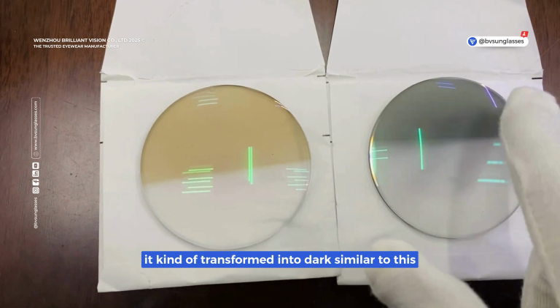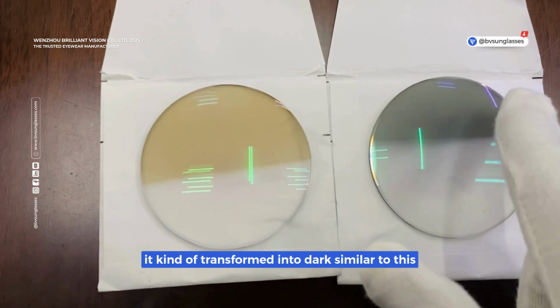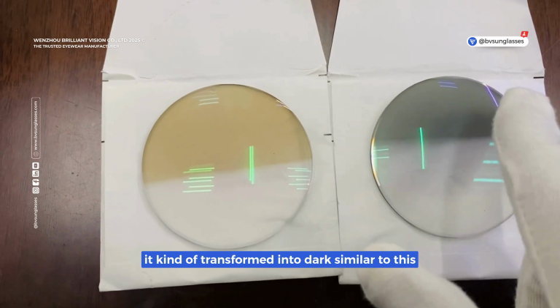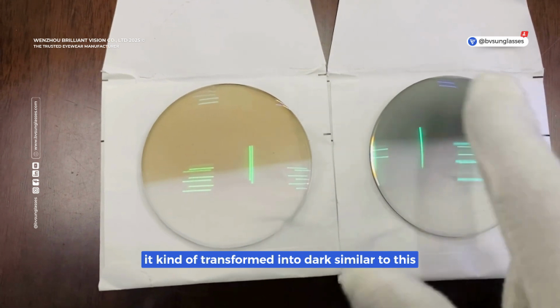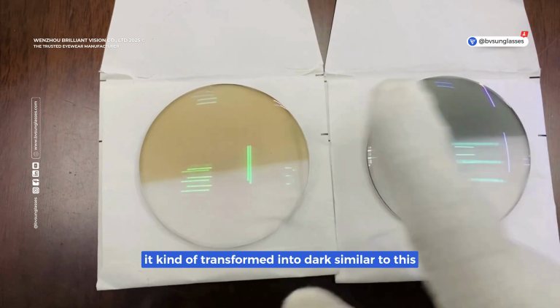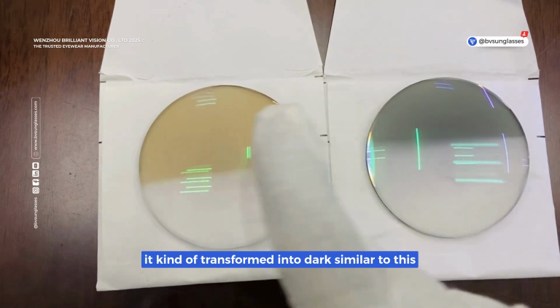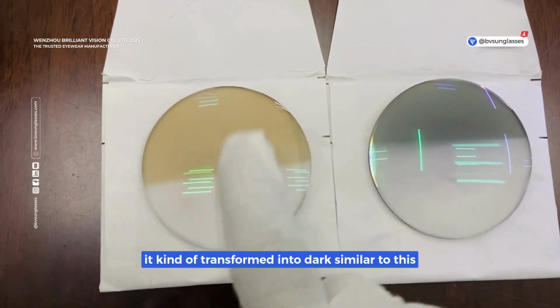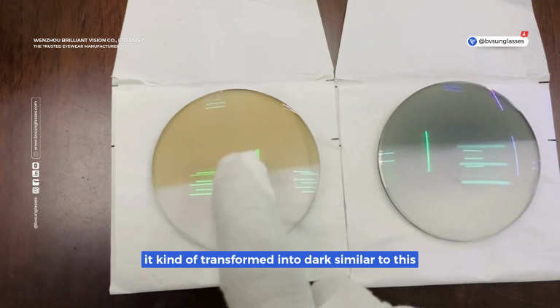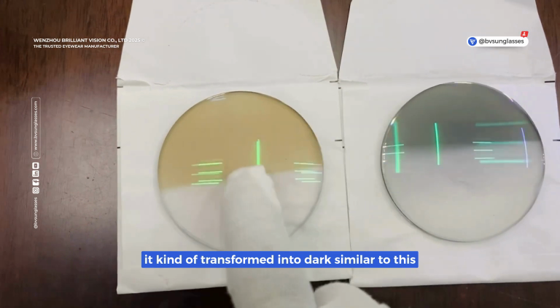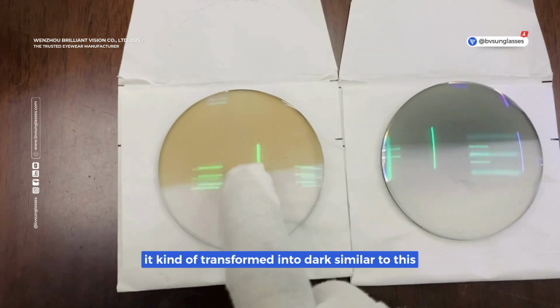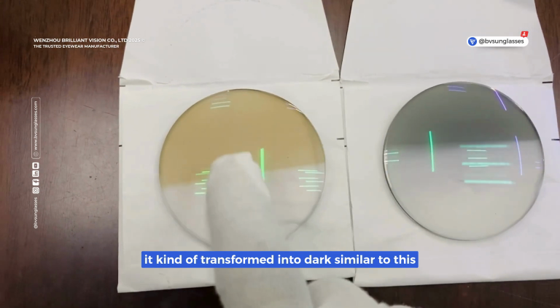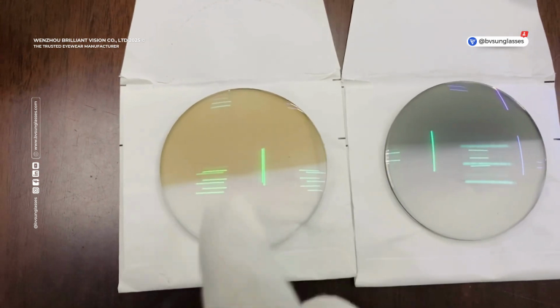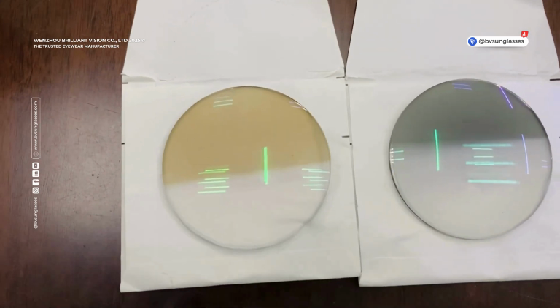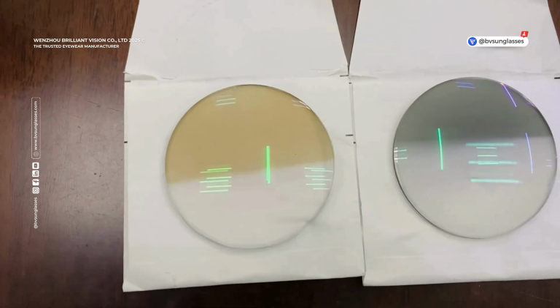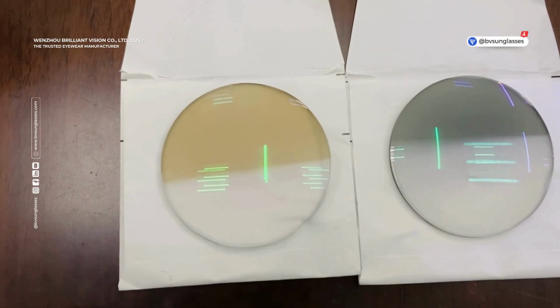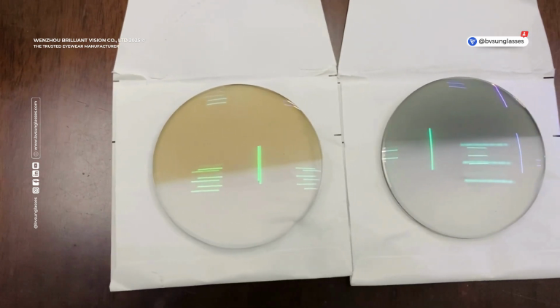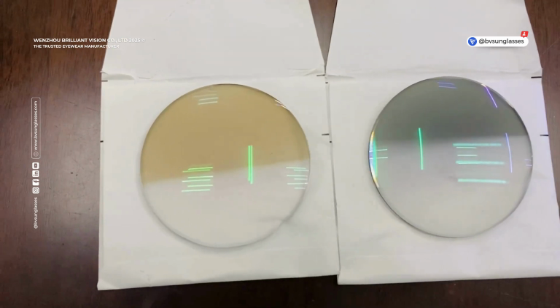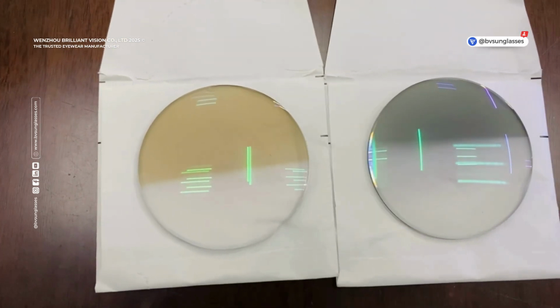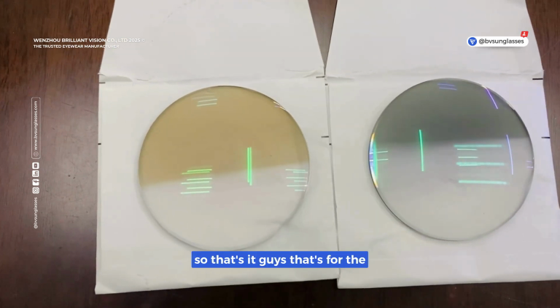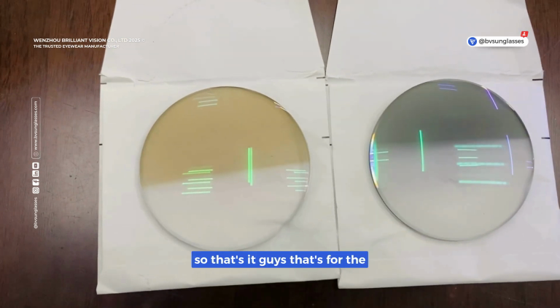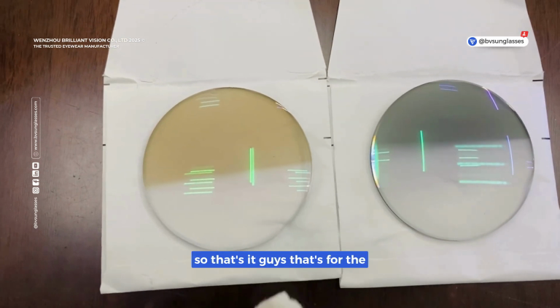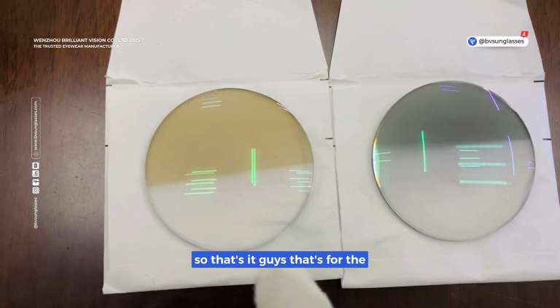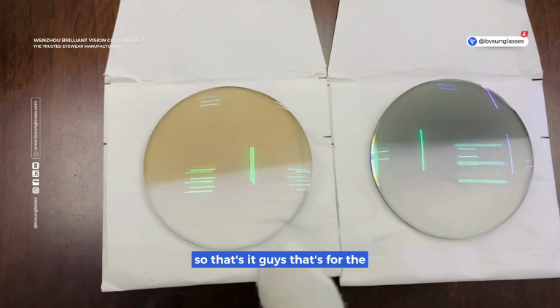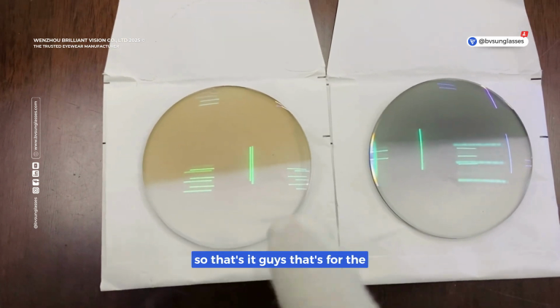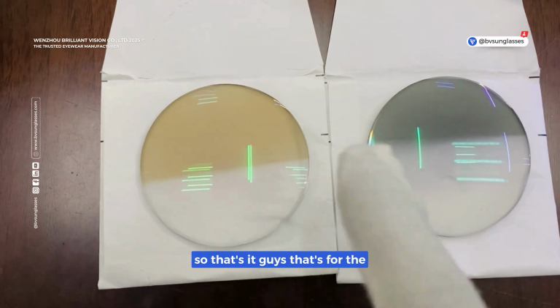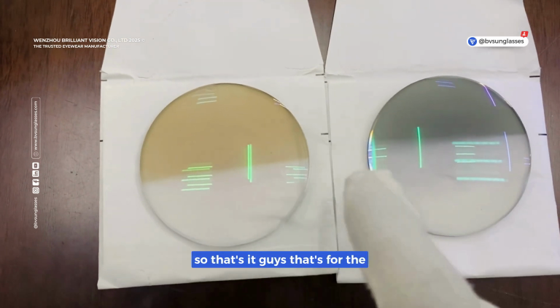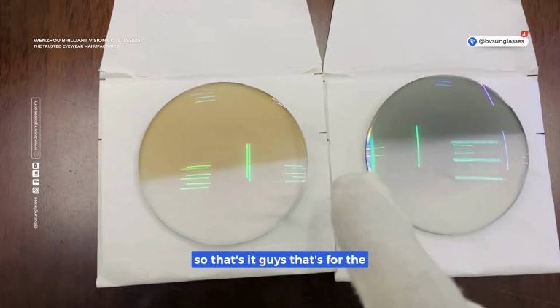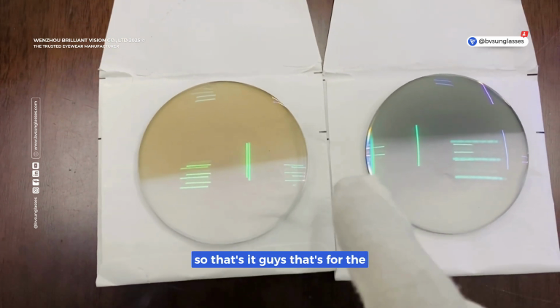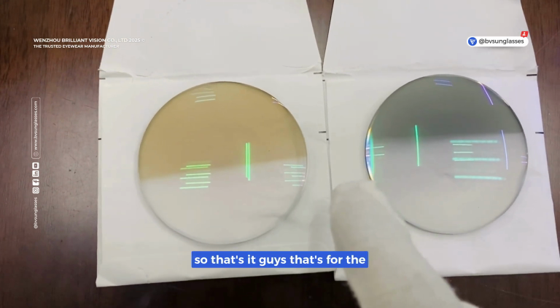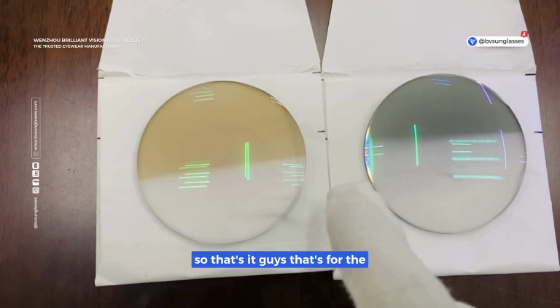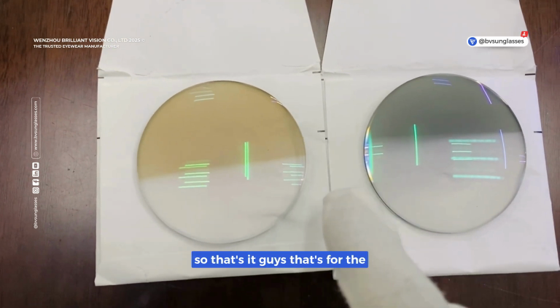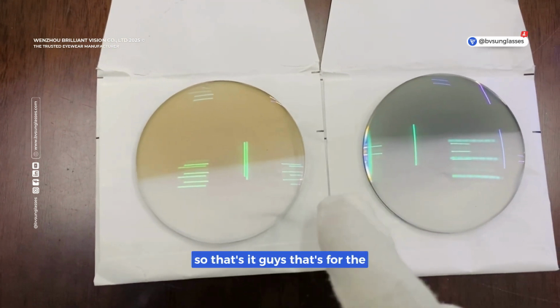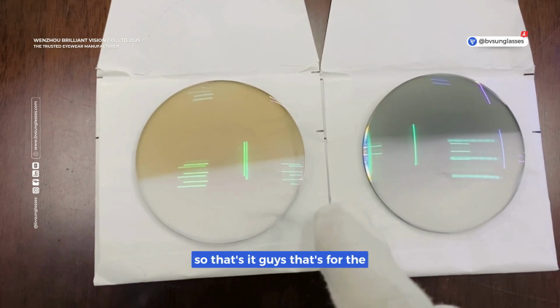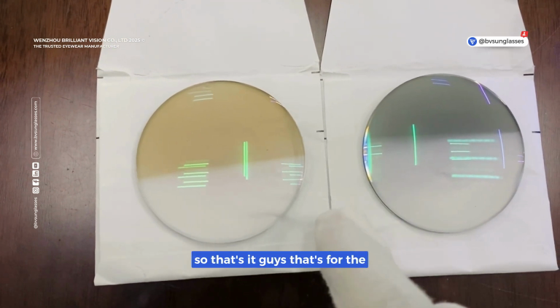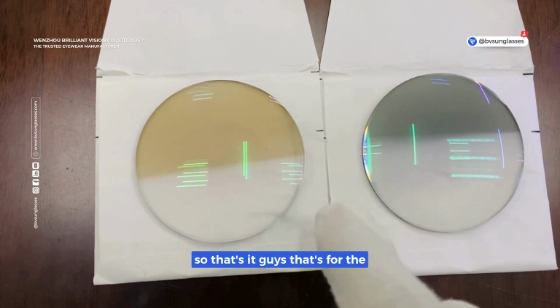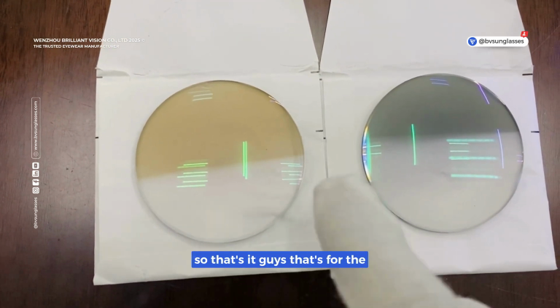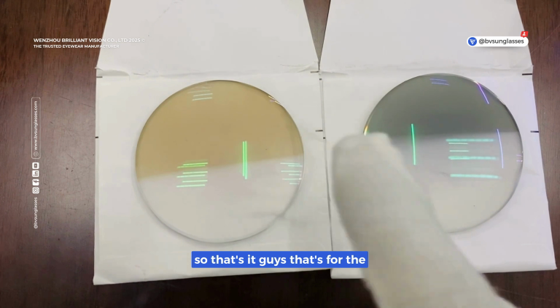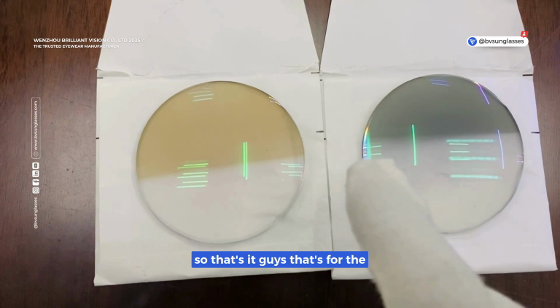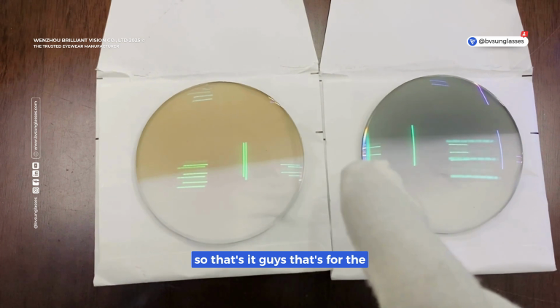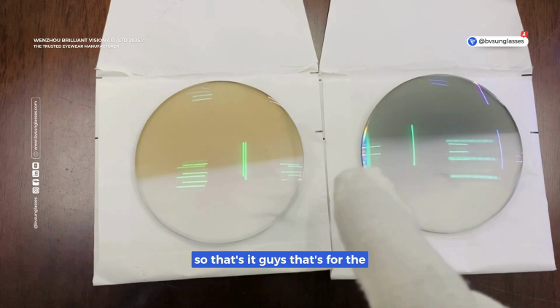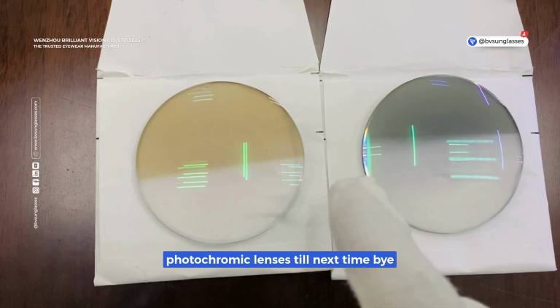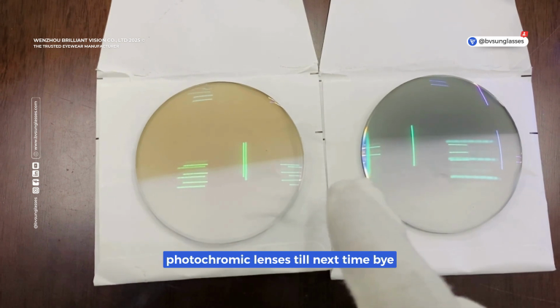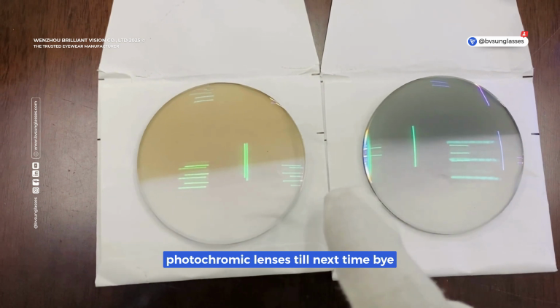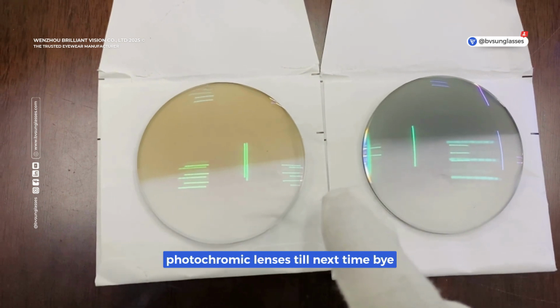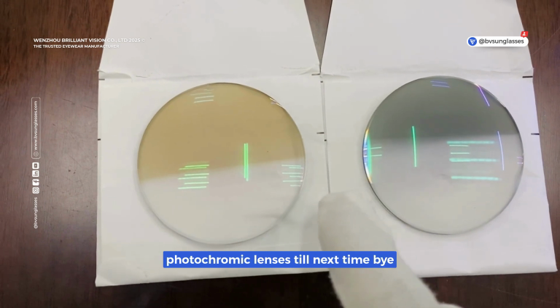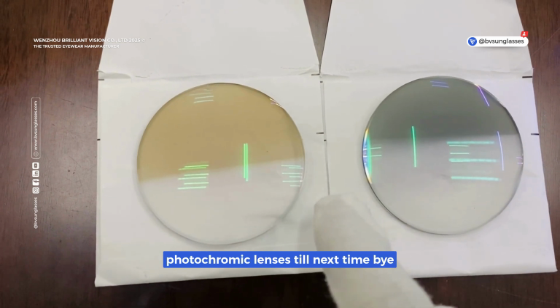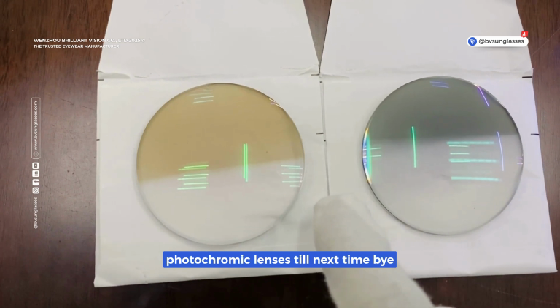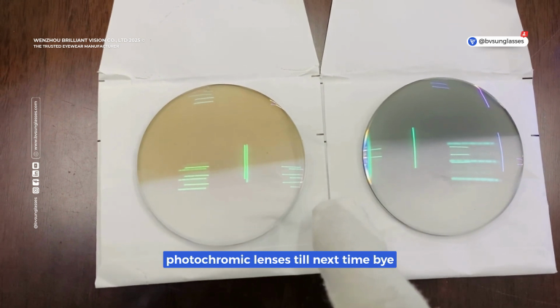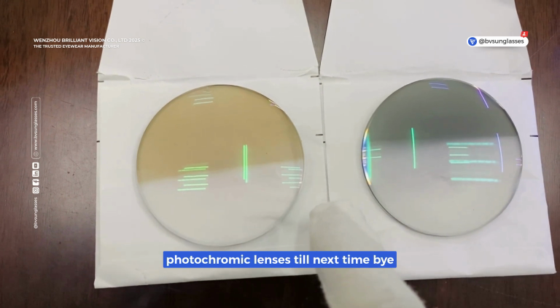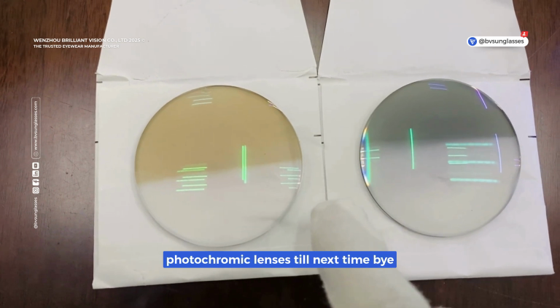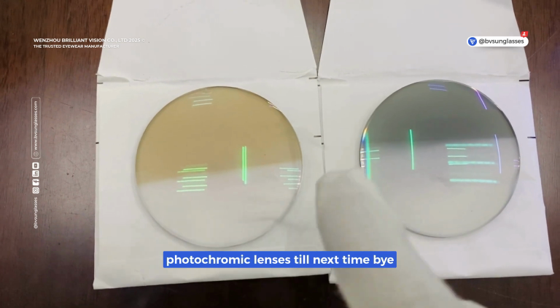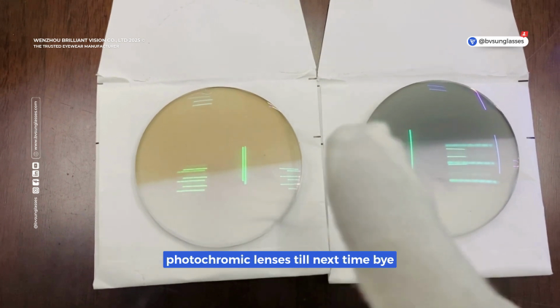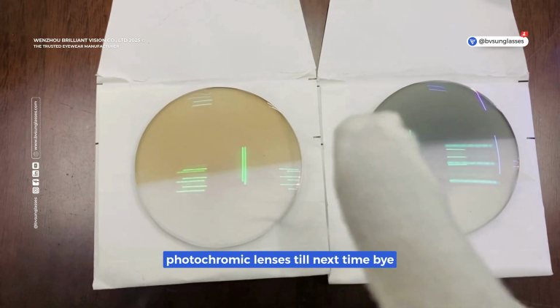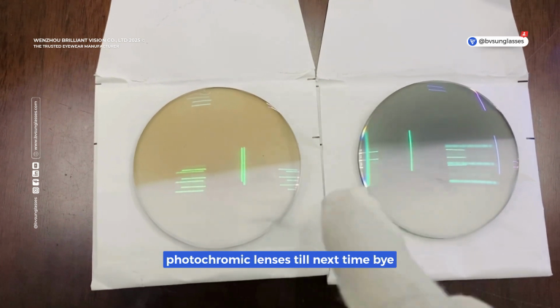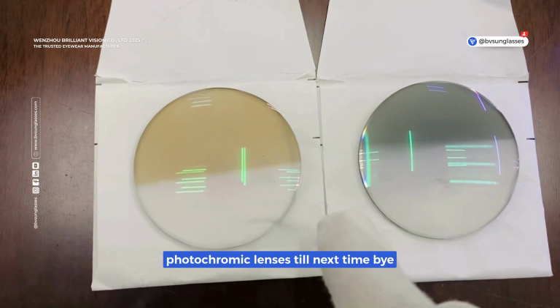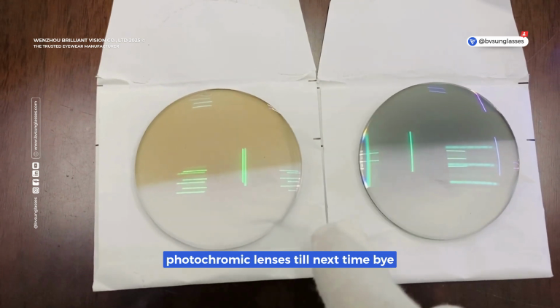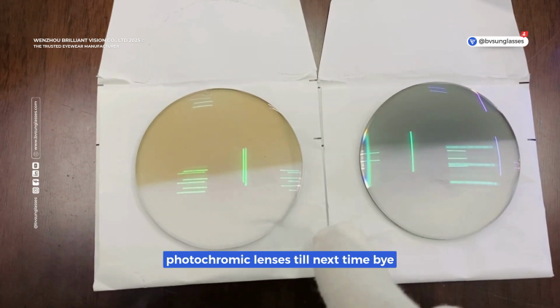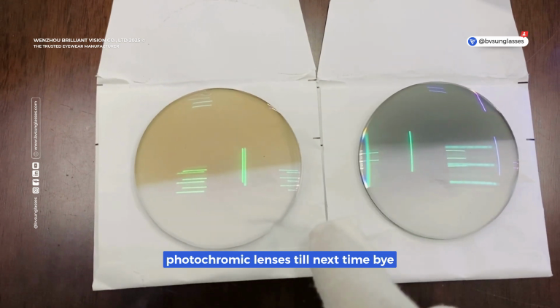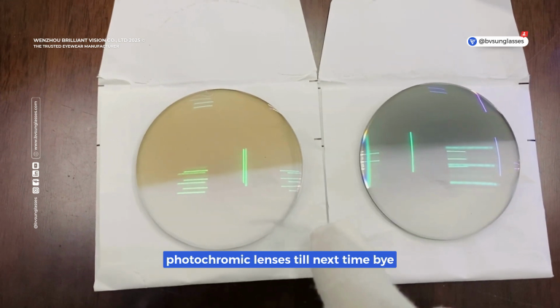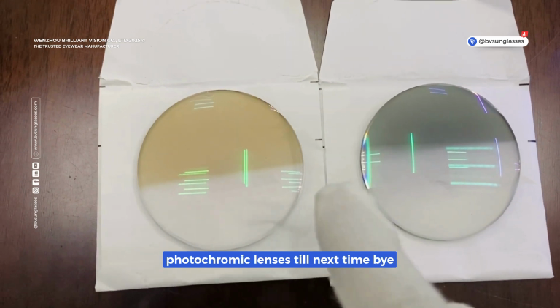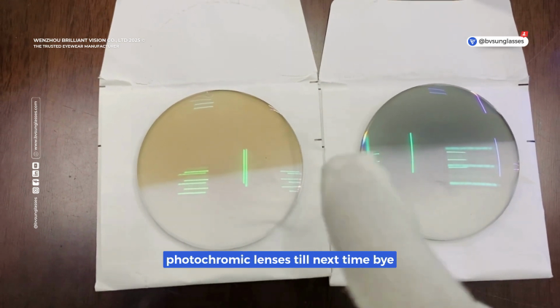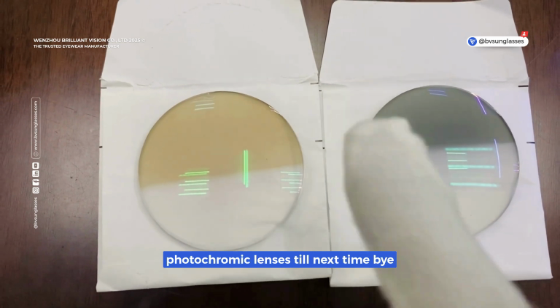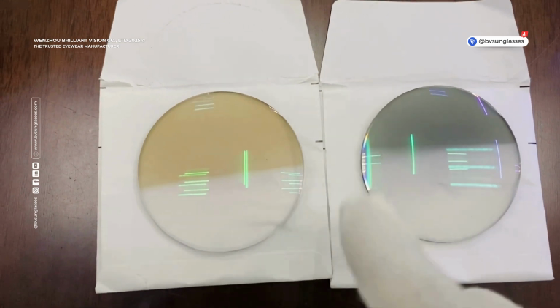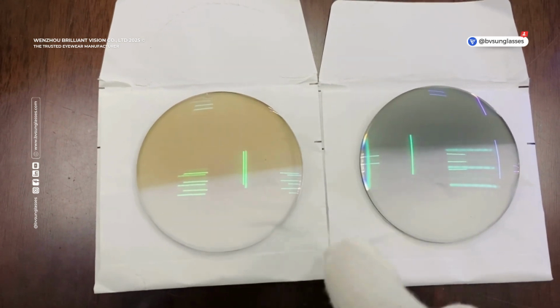So that's it guys — that's photochromic lenses for you. Till next time, bye!